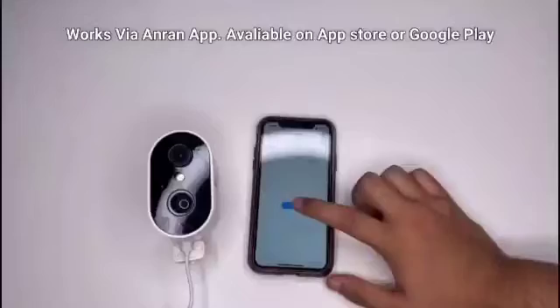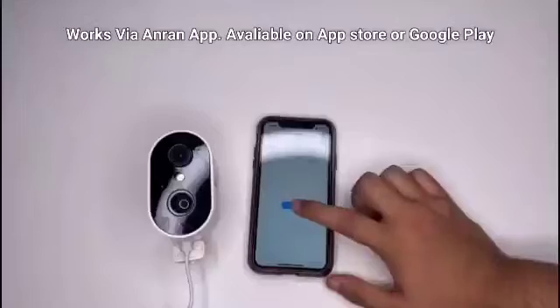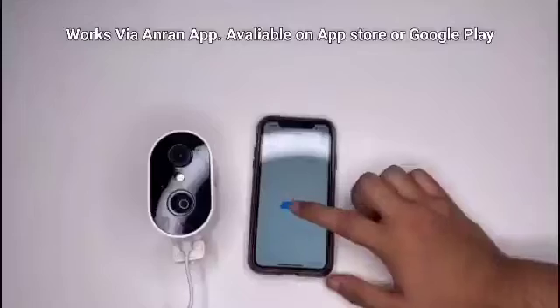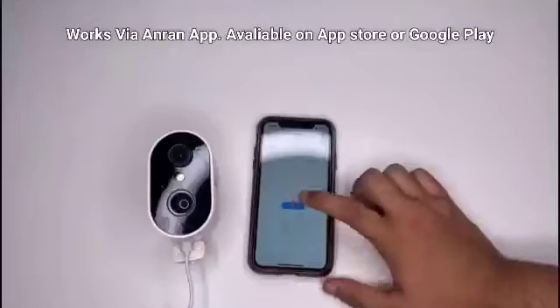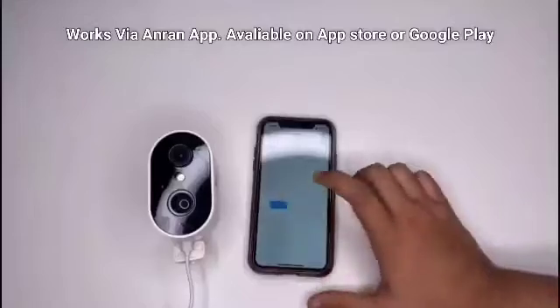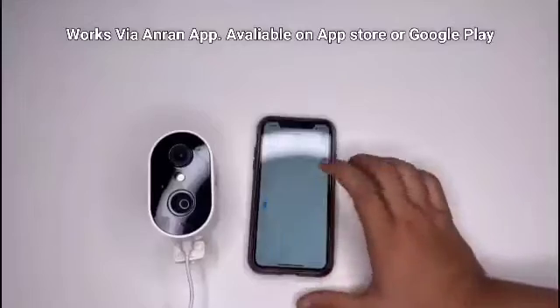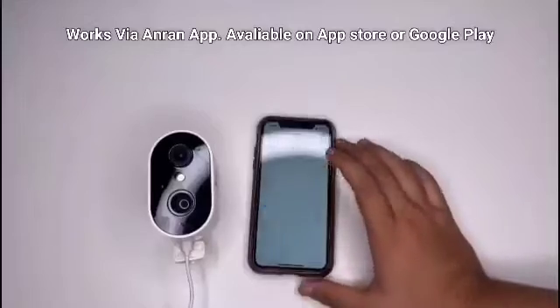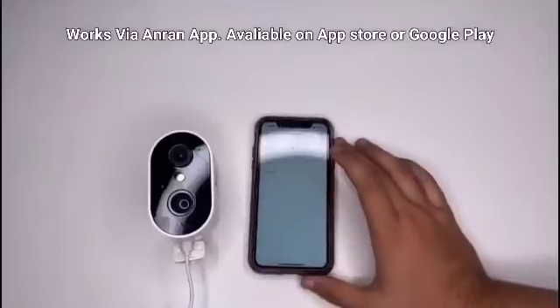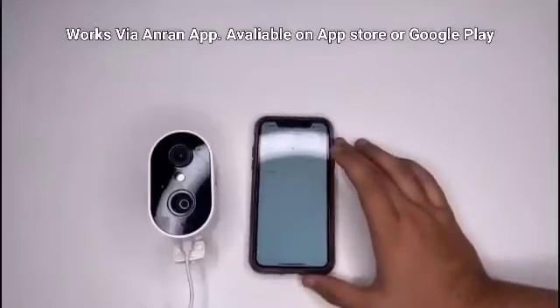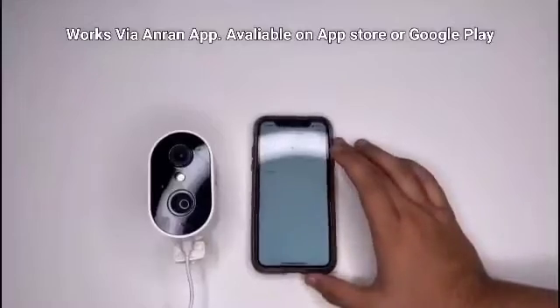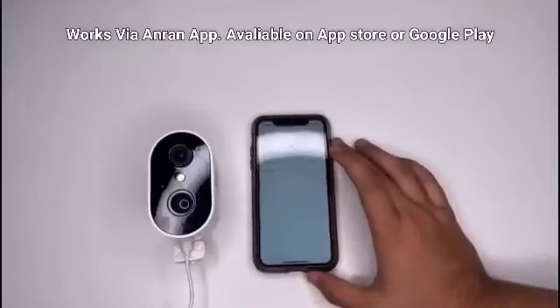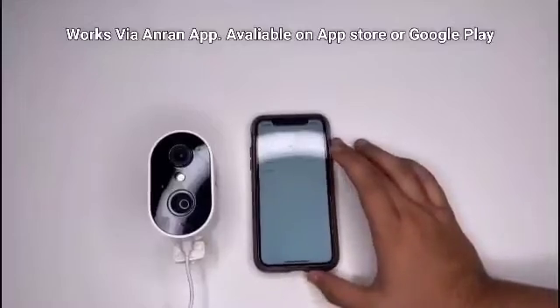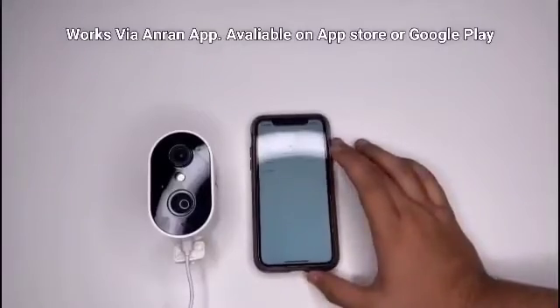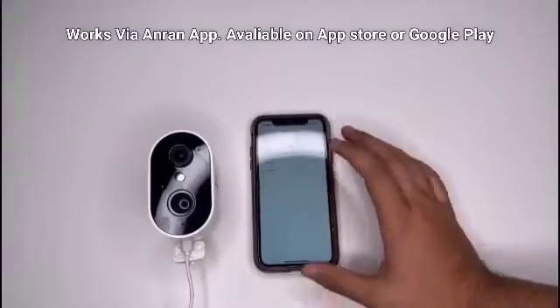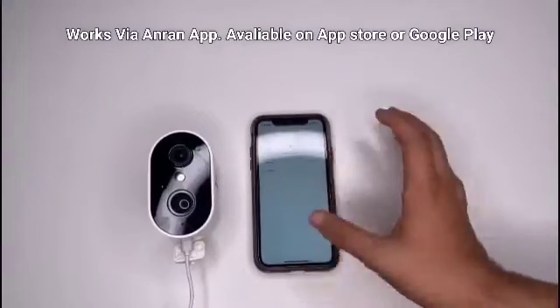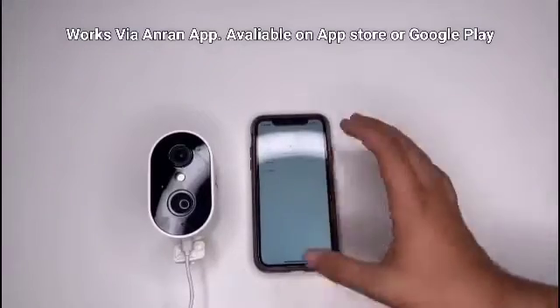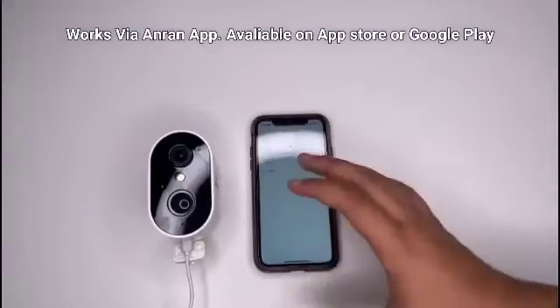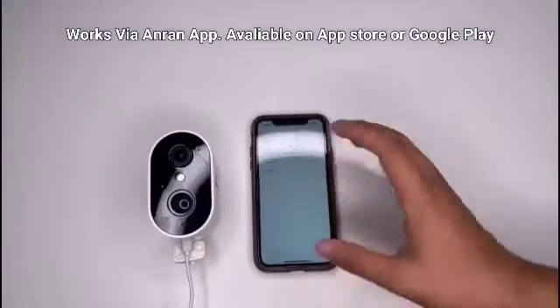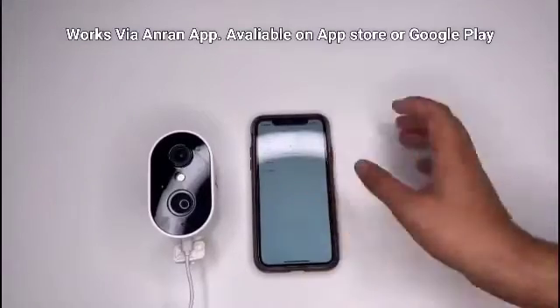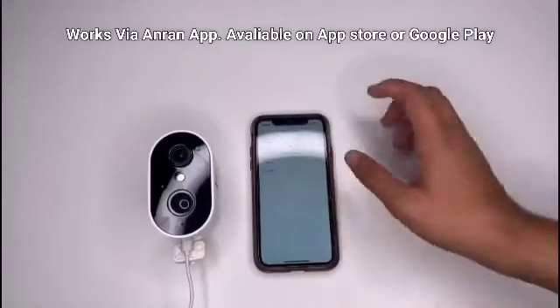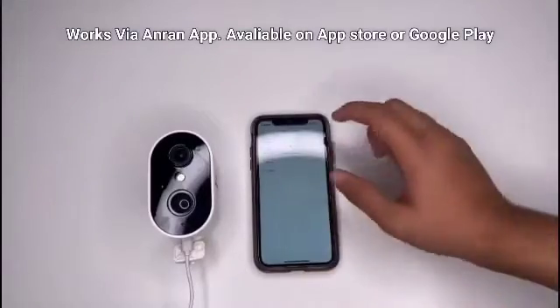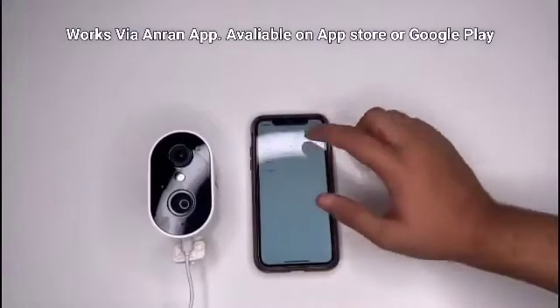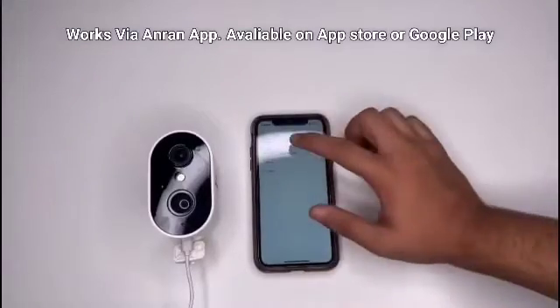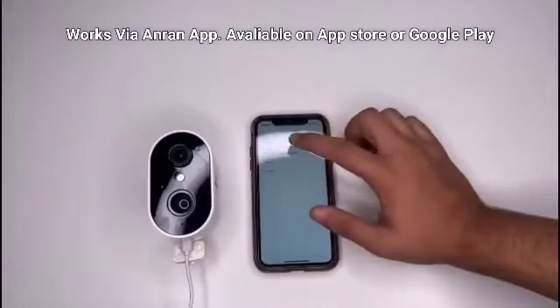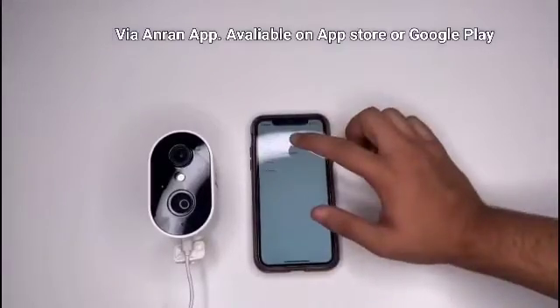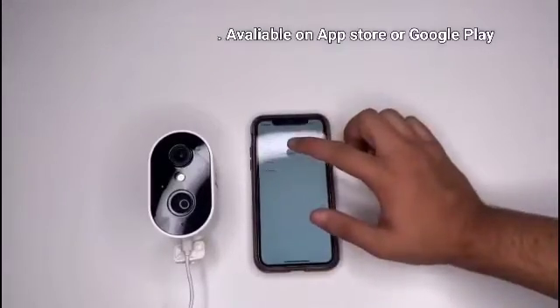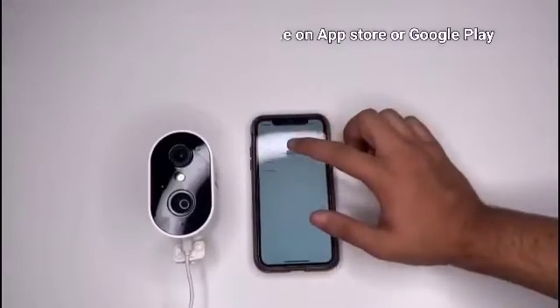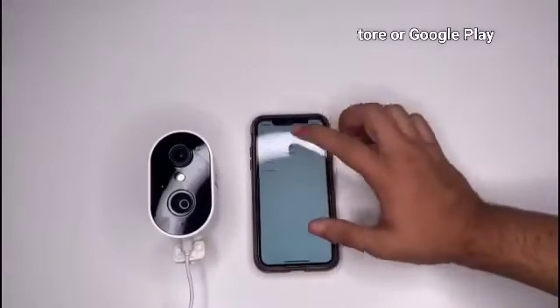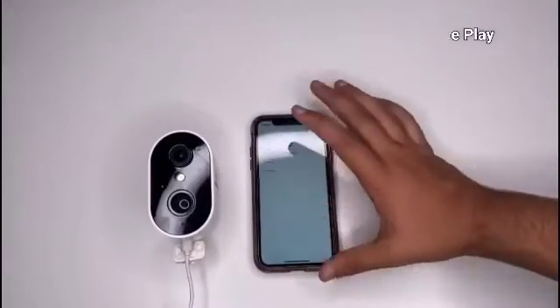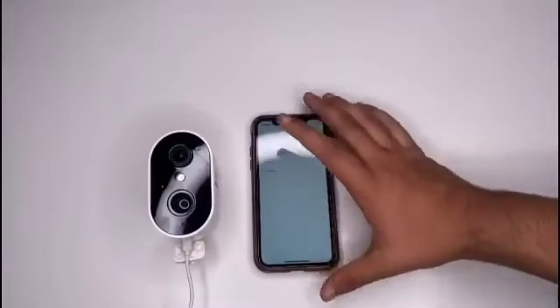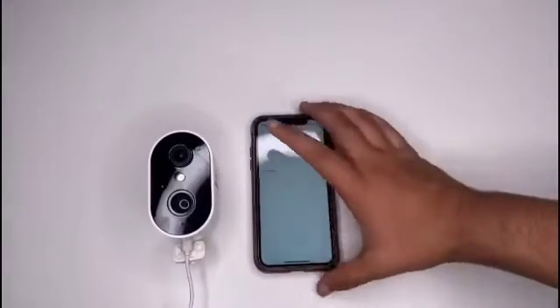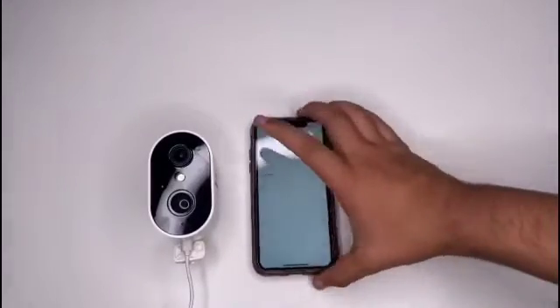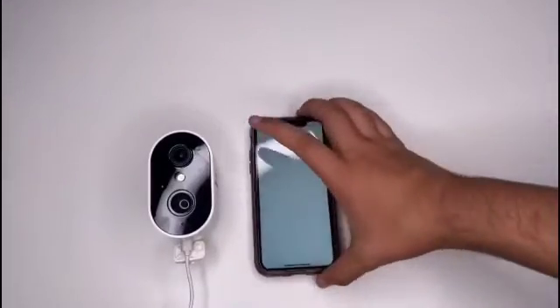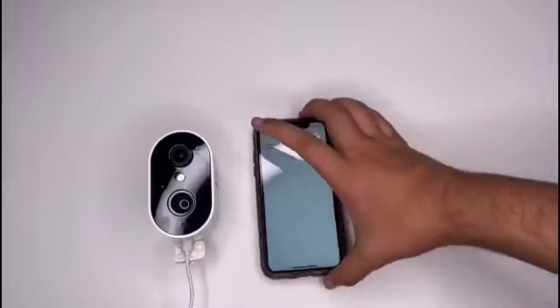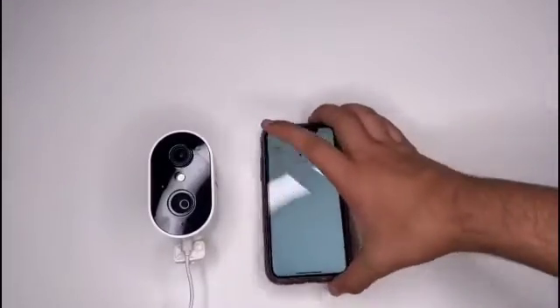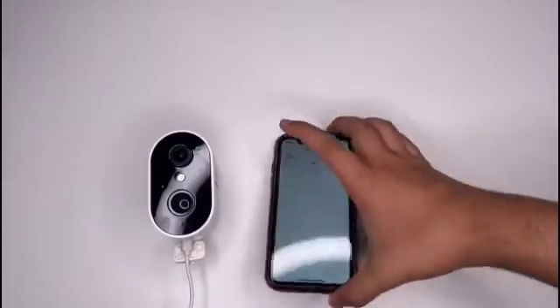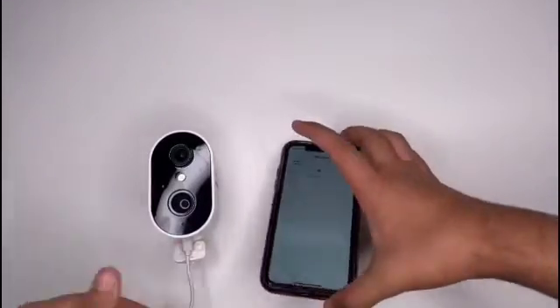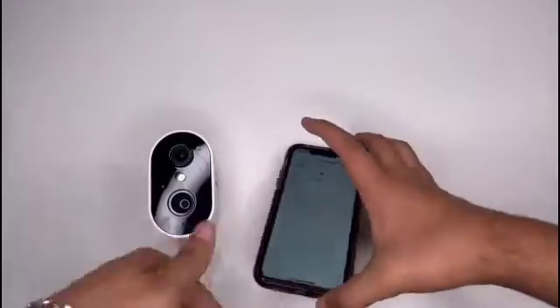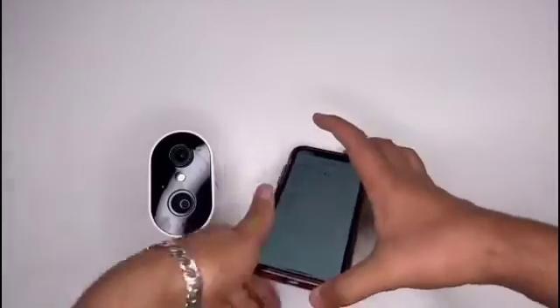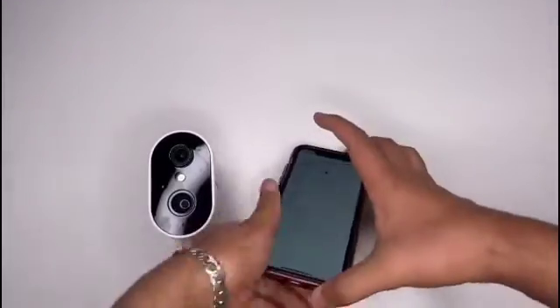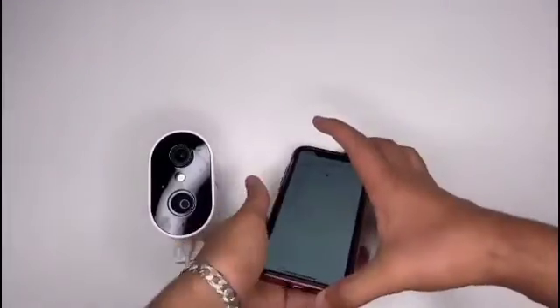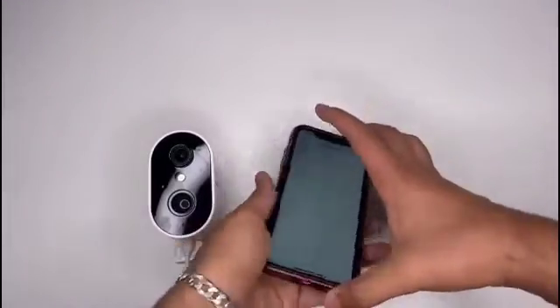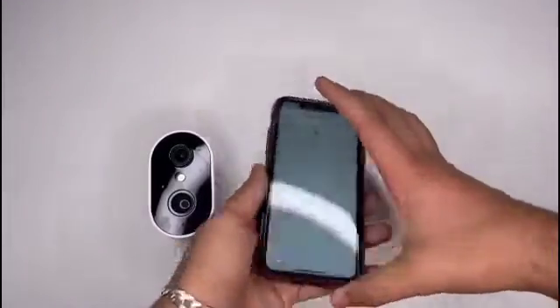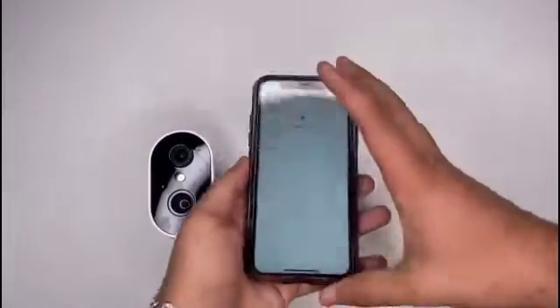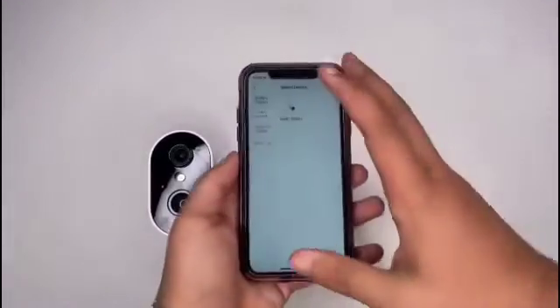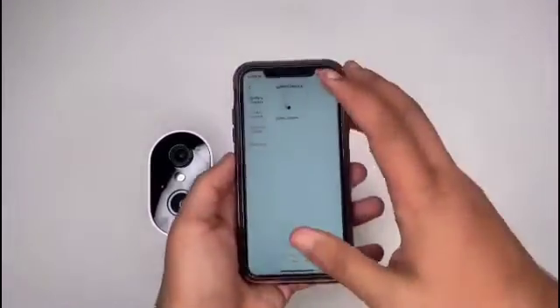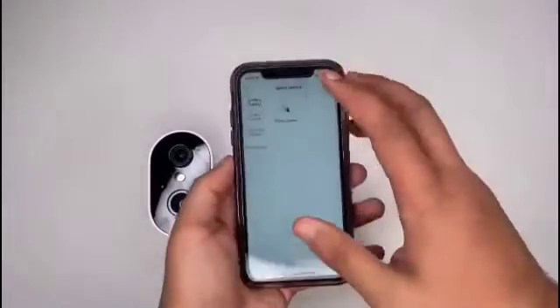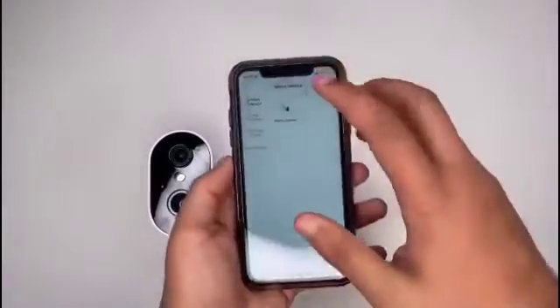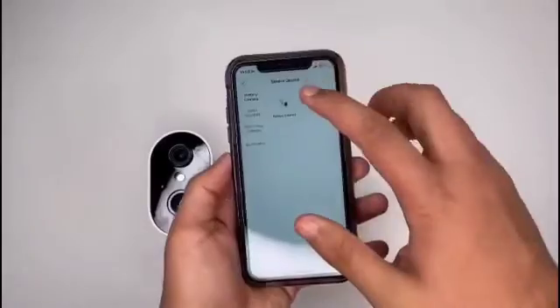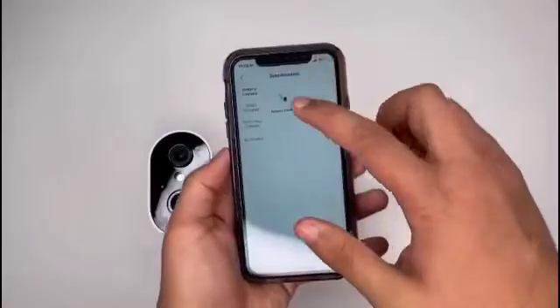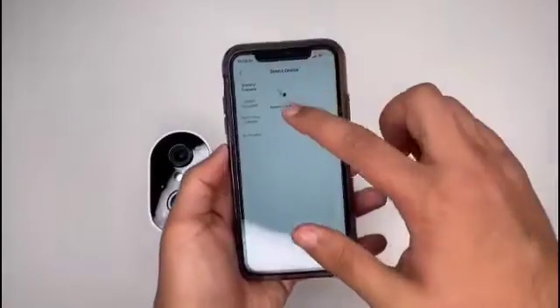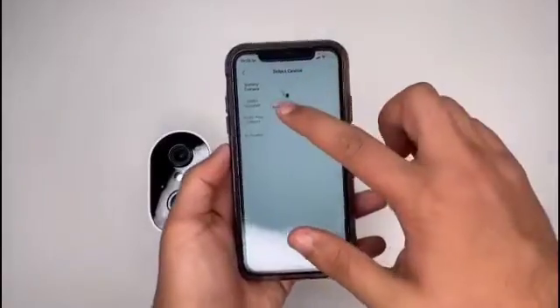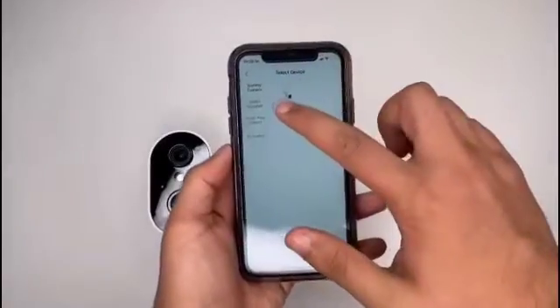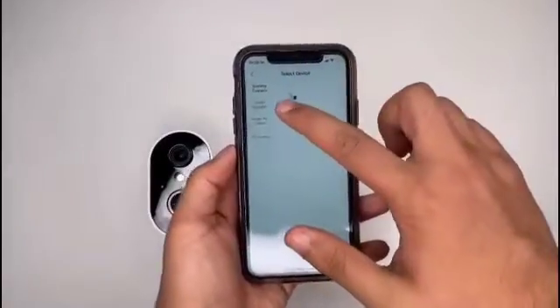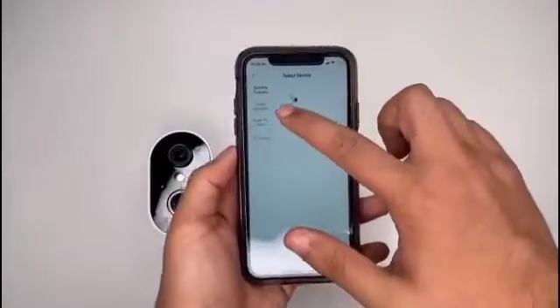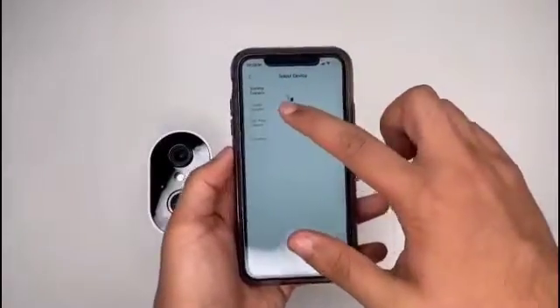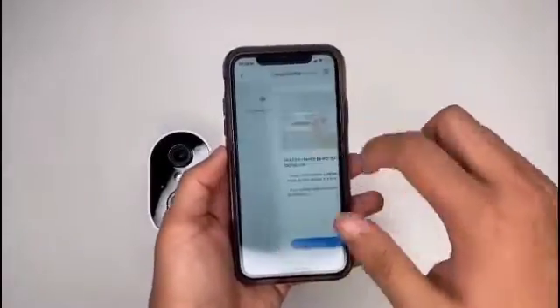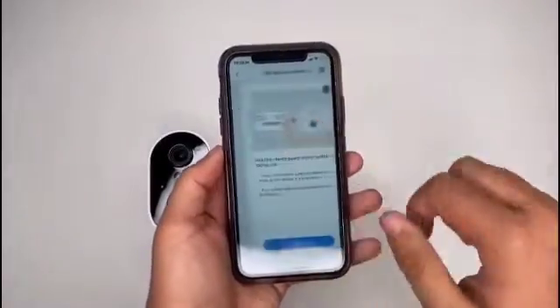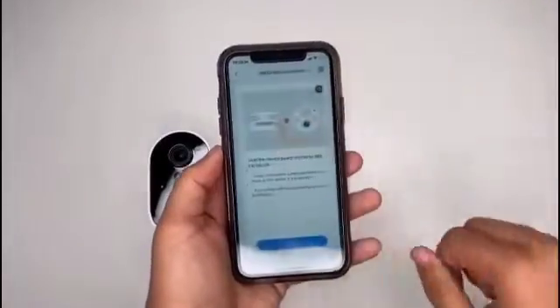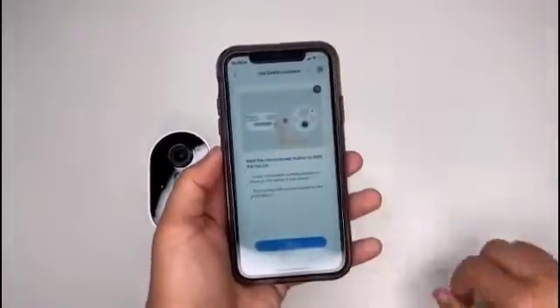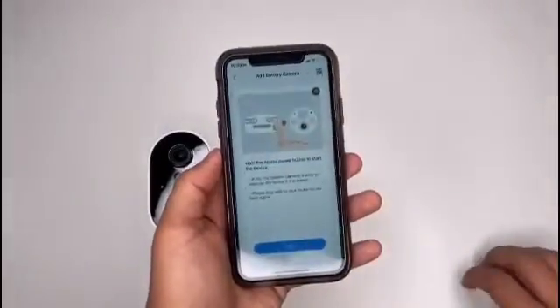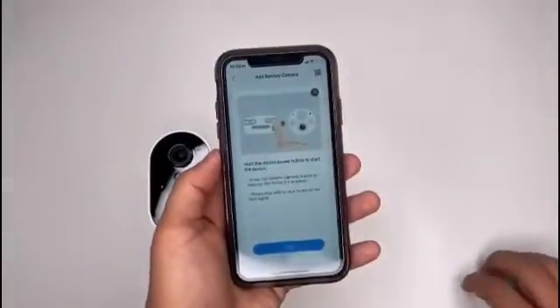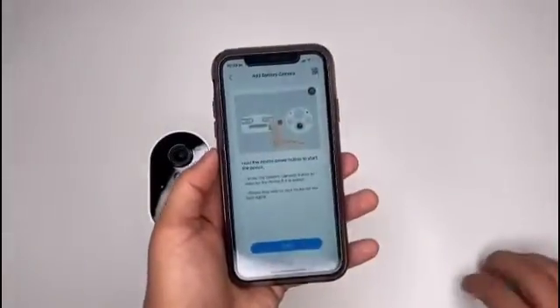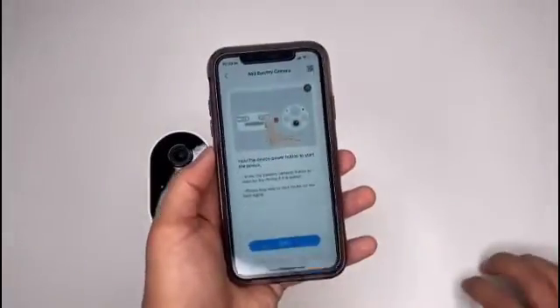Add a device here. I've already made the camera stuff — if I show you this, then add a battery camera.